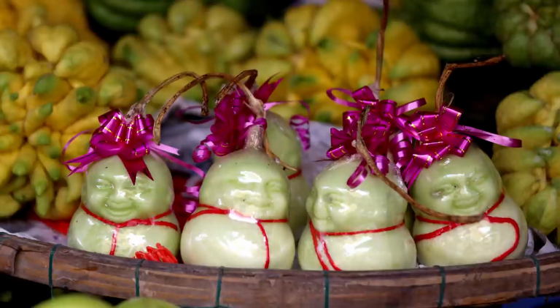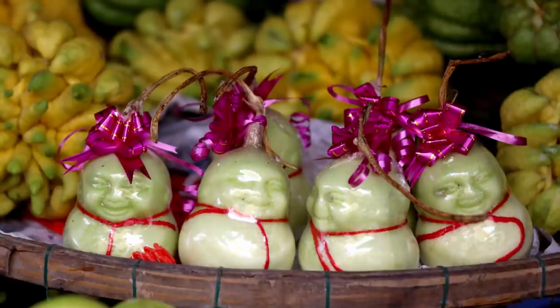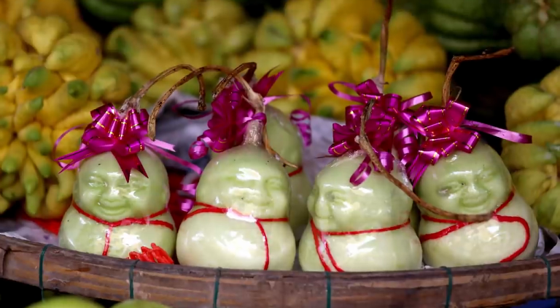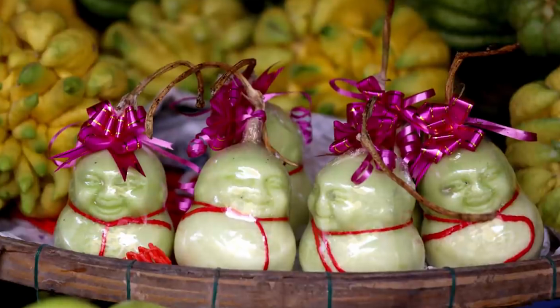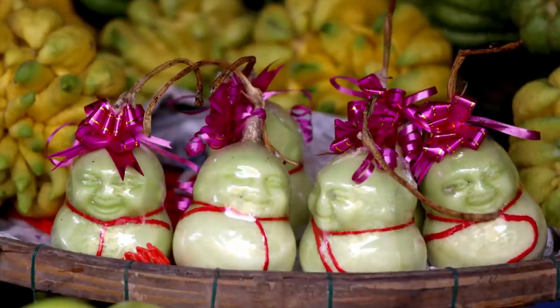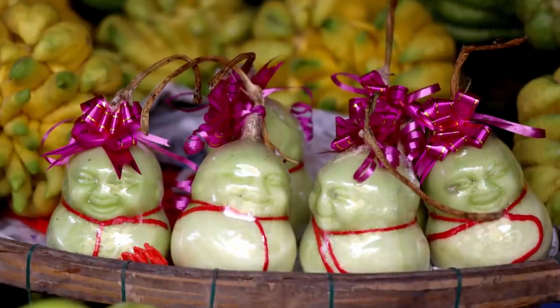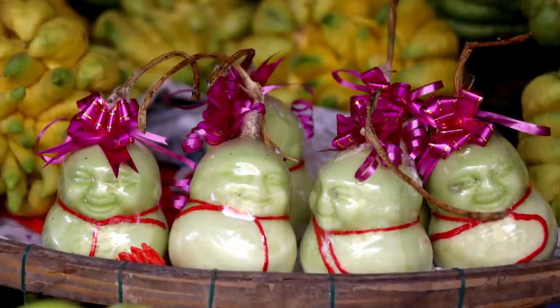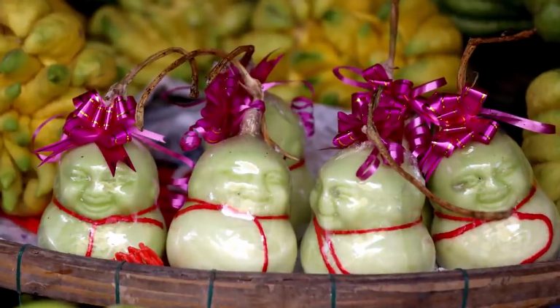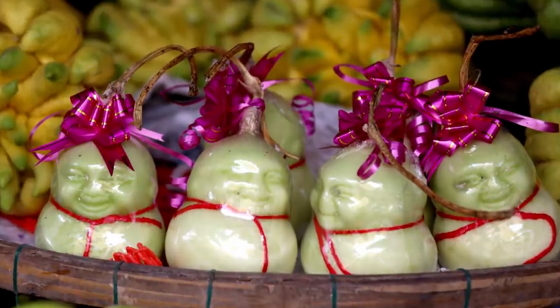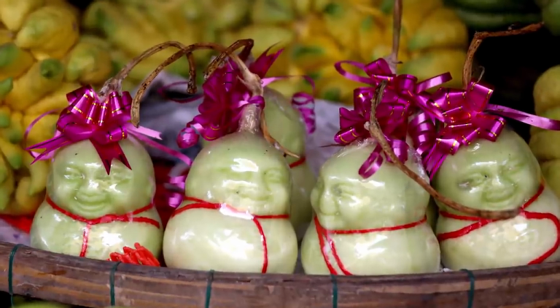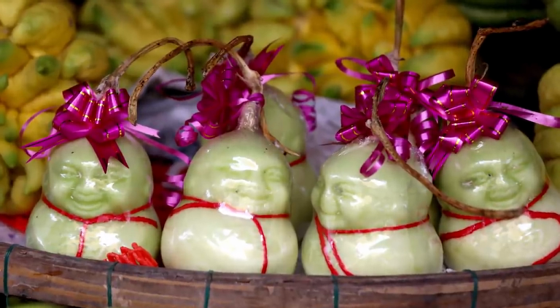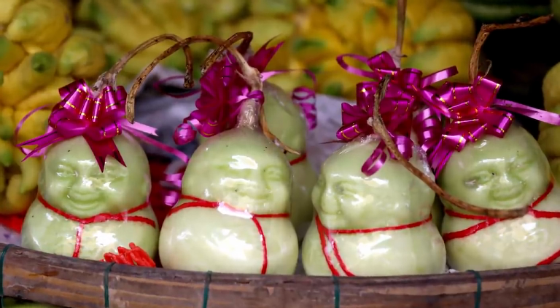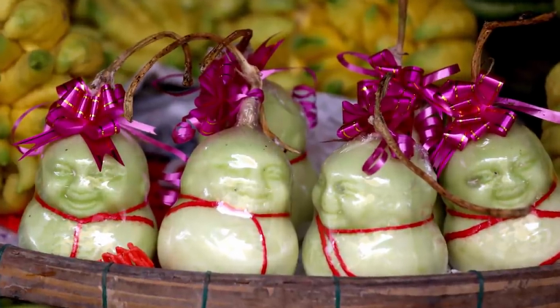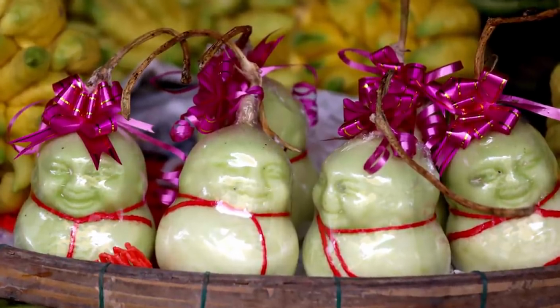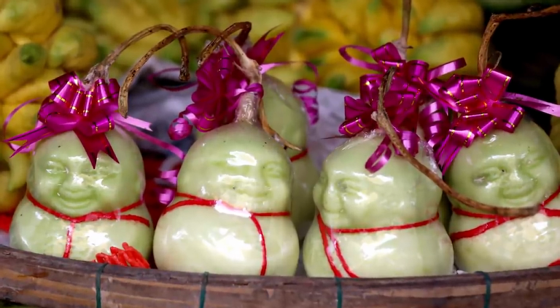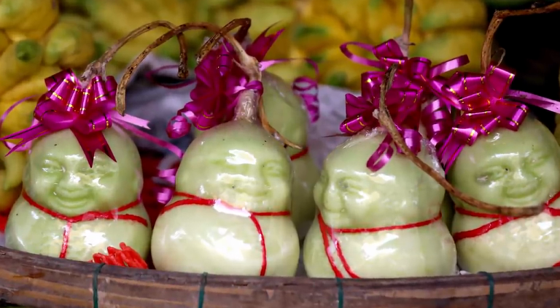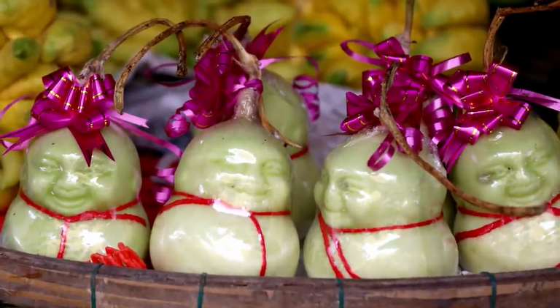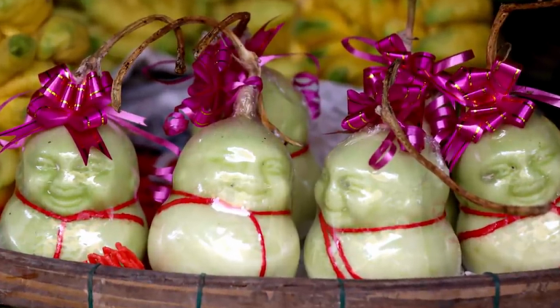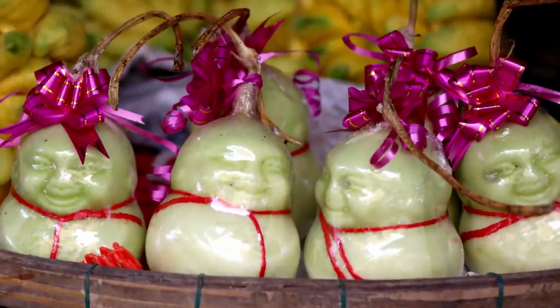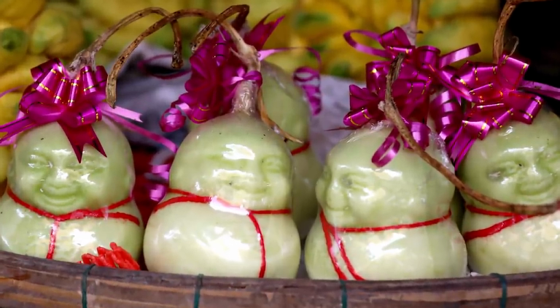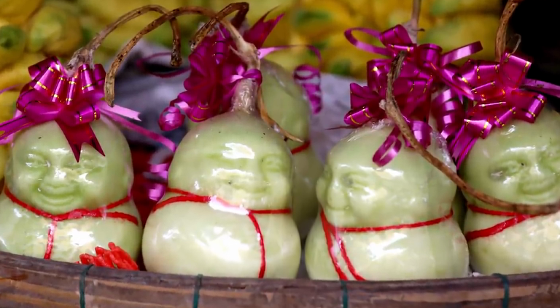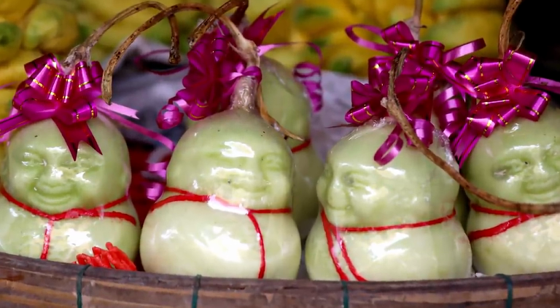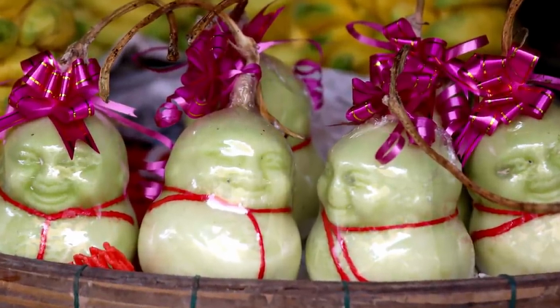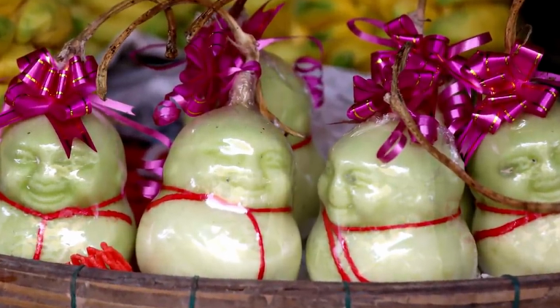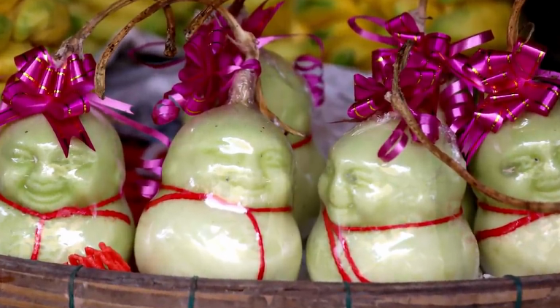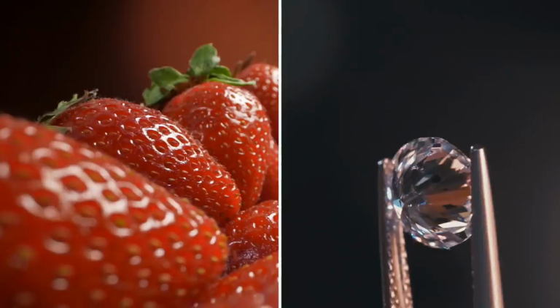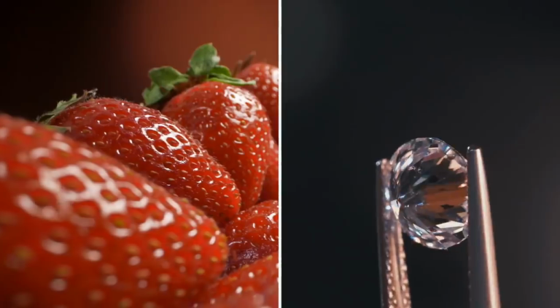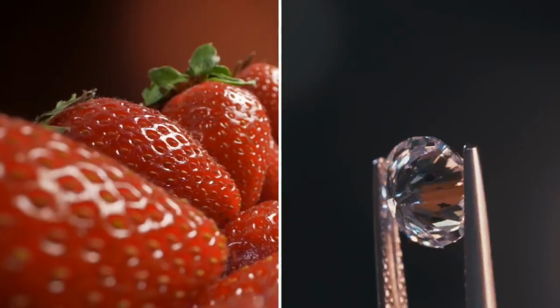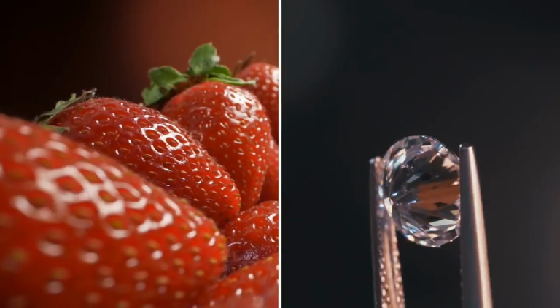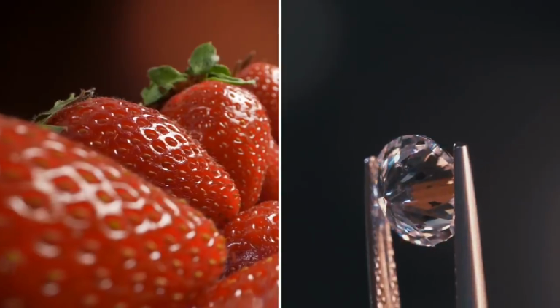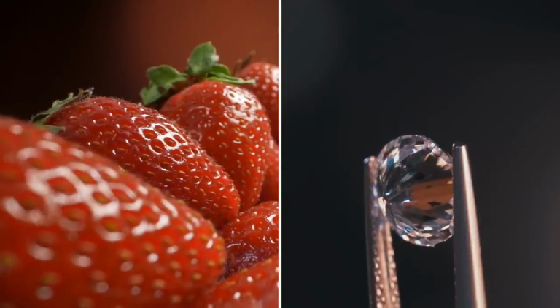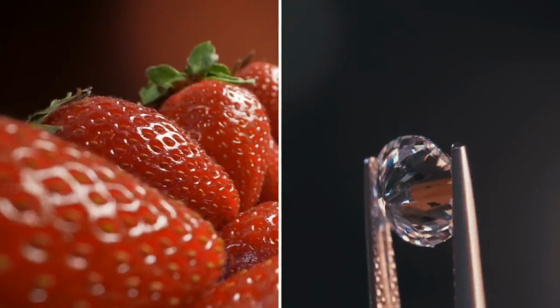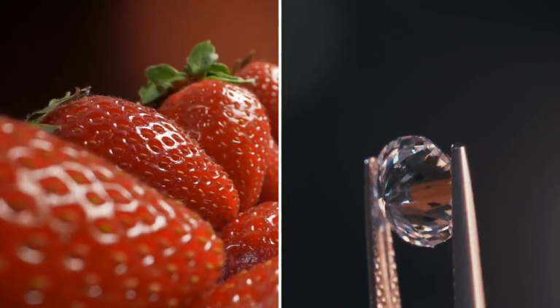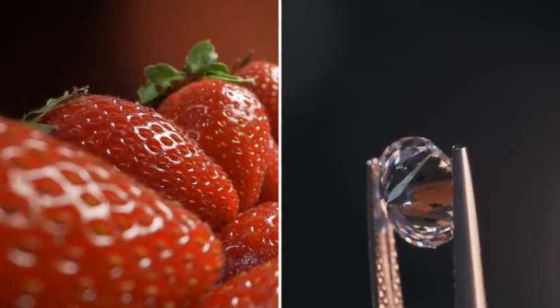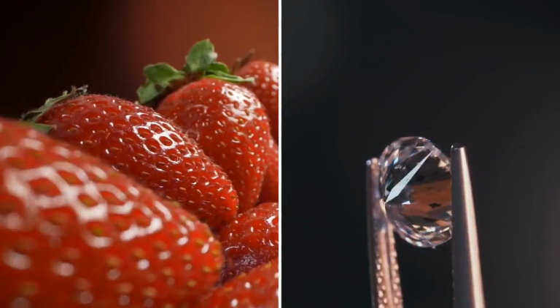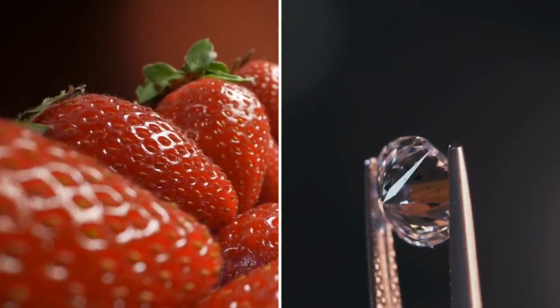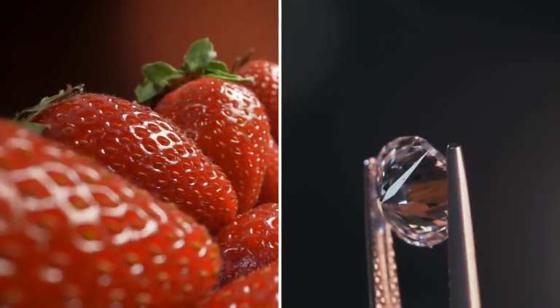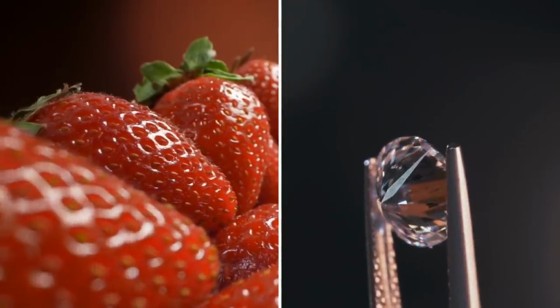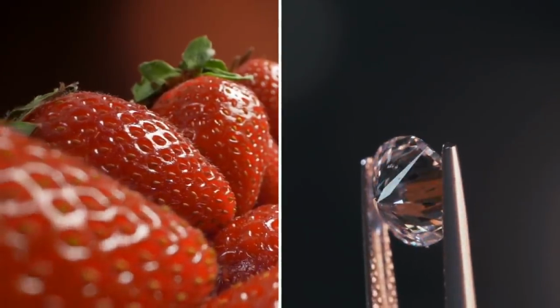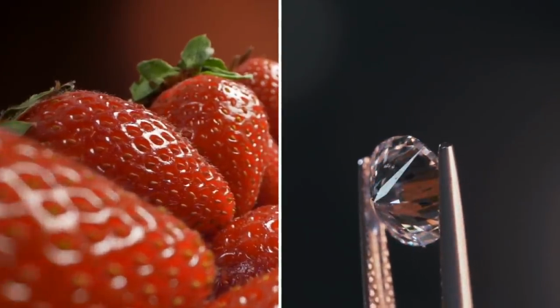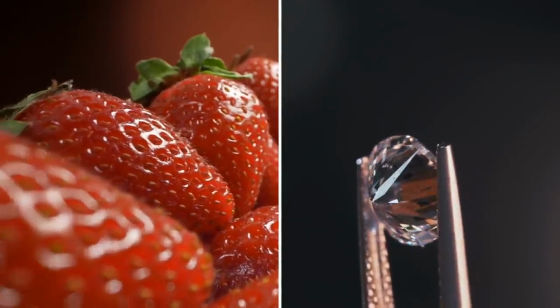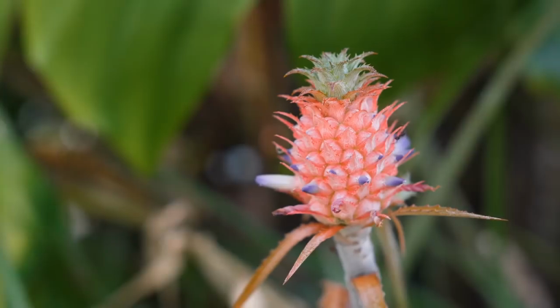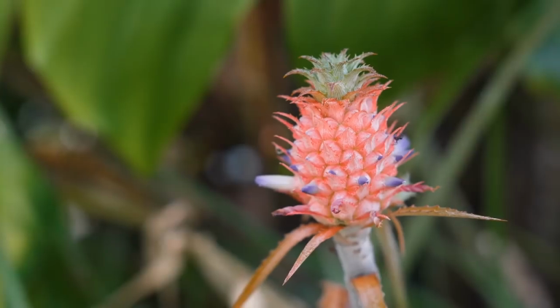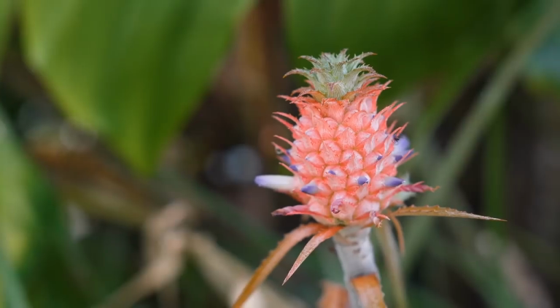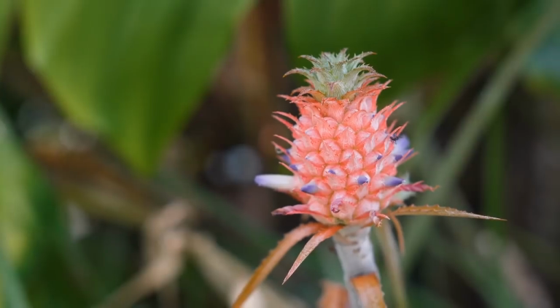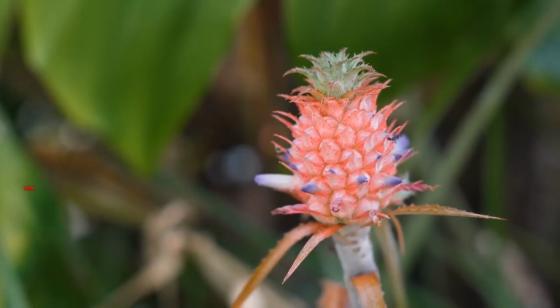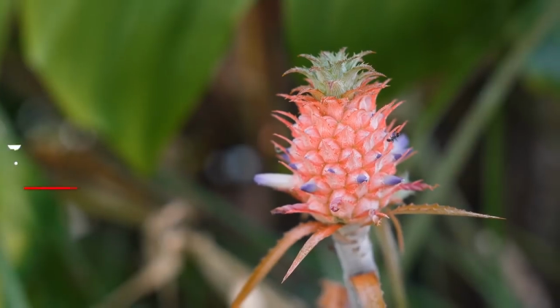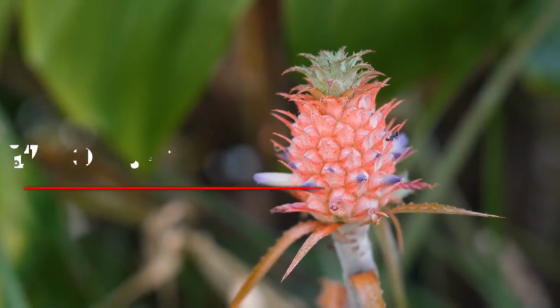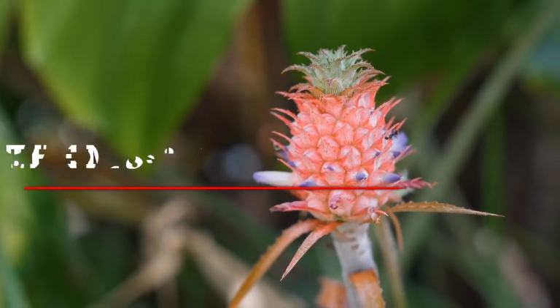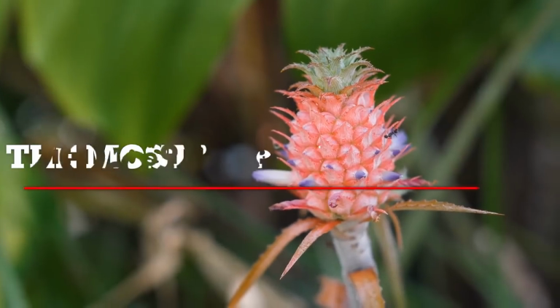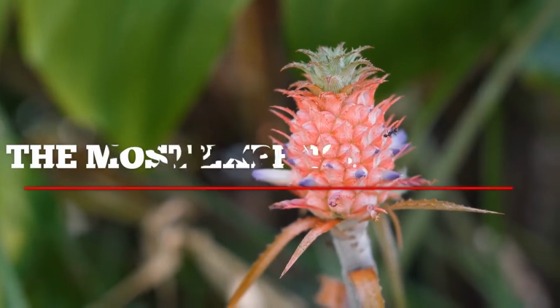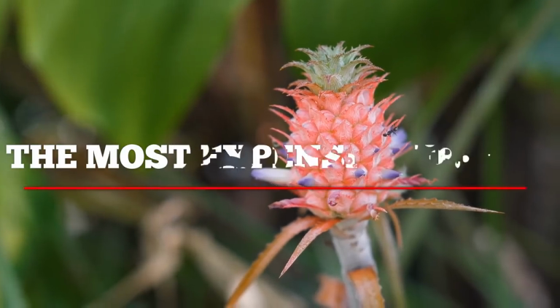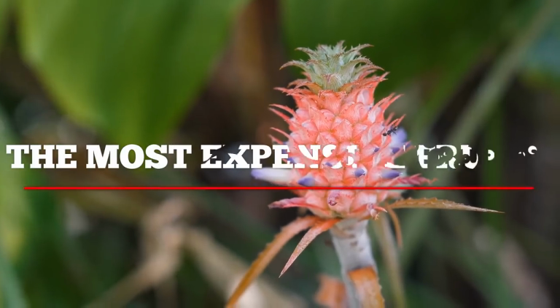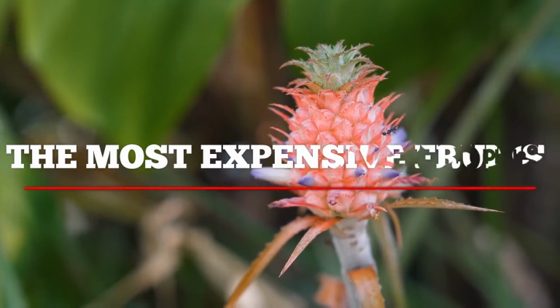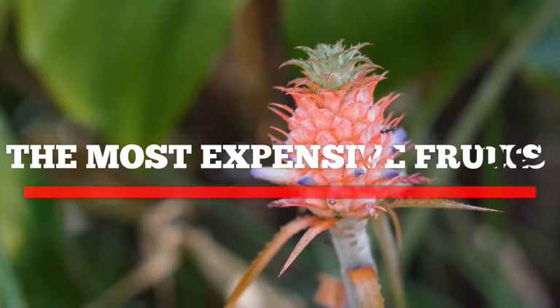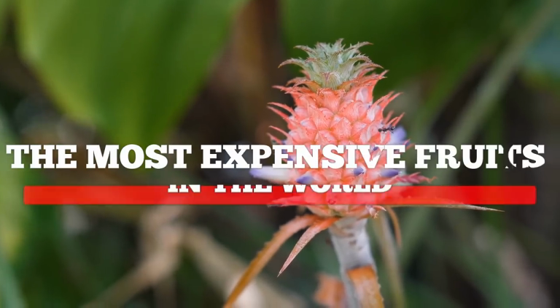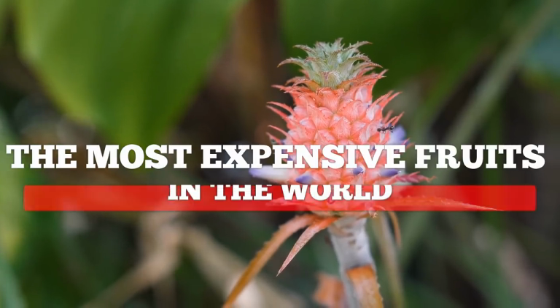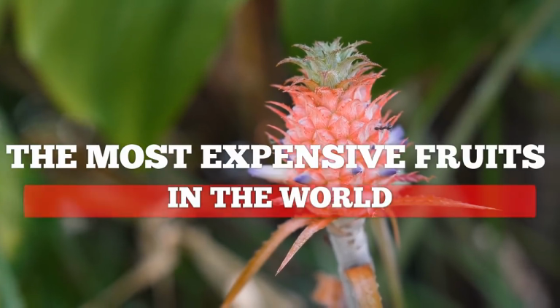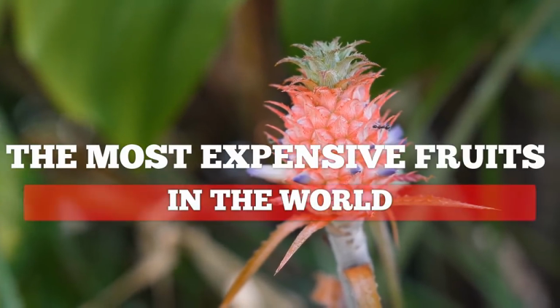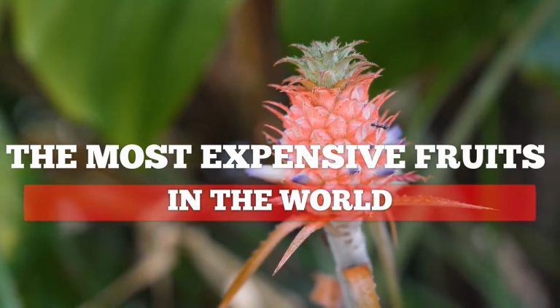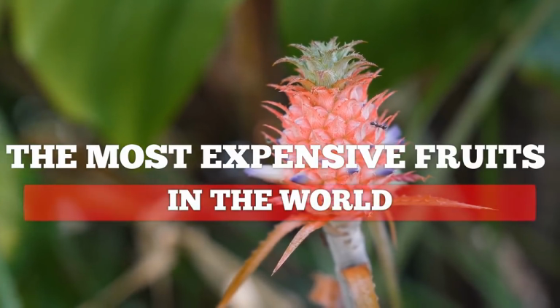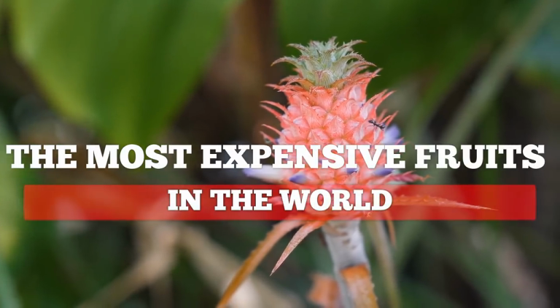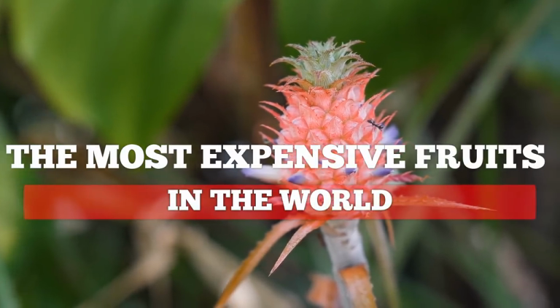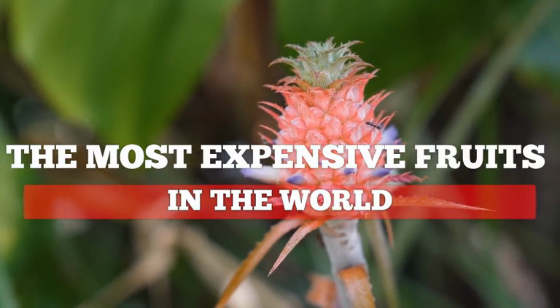Hi everyone! From strange shapes and sizes to a diamond strawberry delight, here are the most expensive fruits in the world.